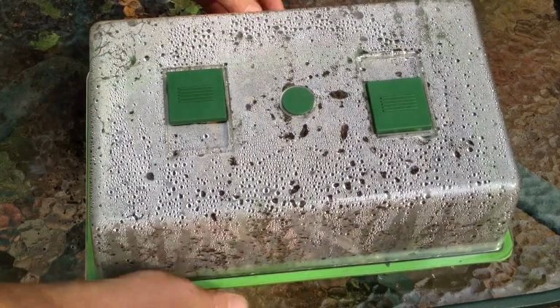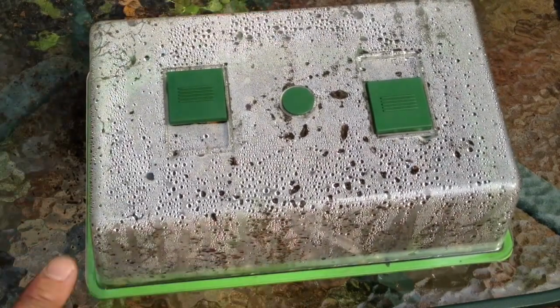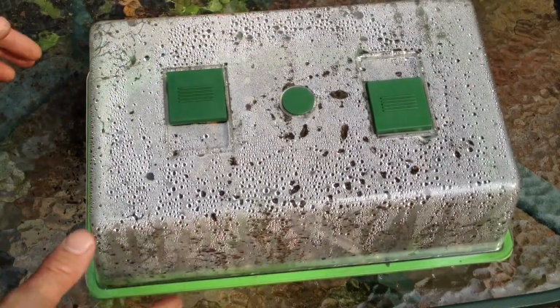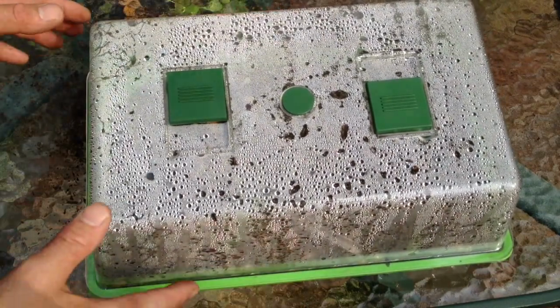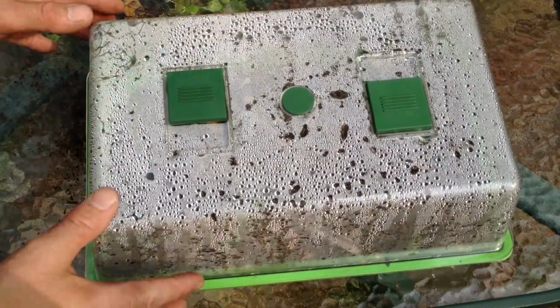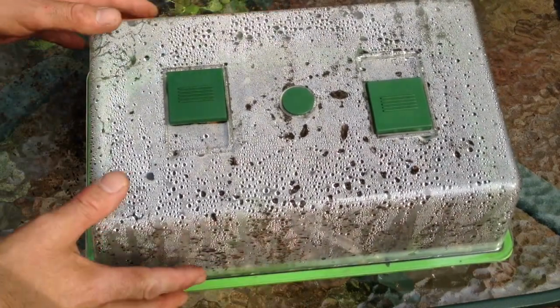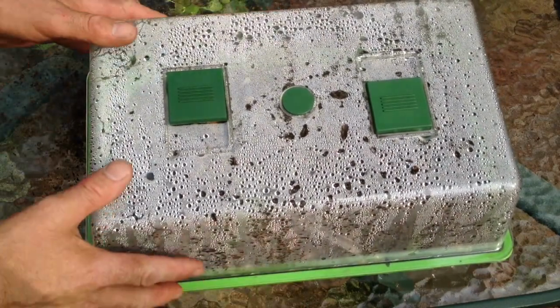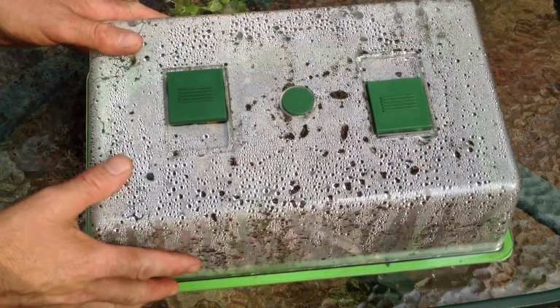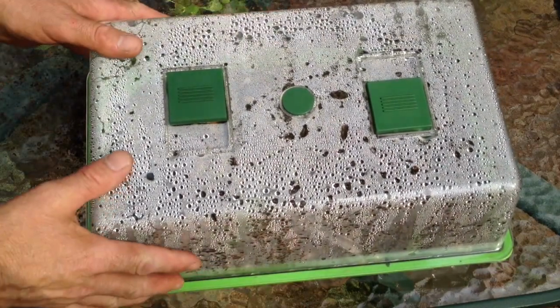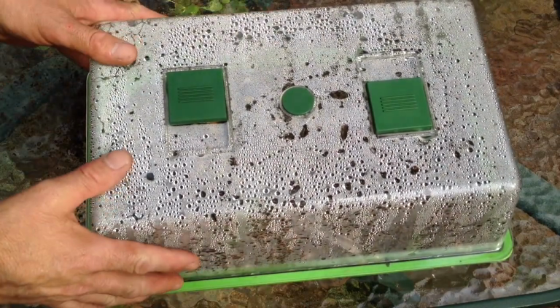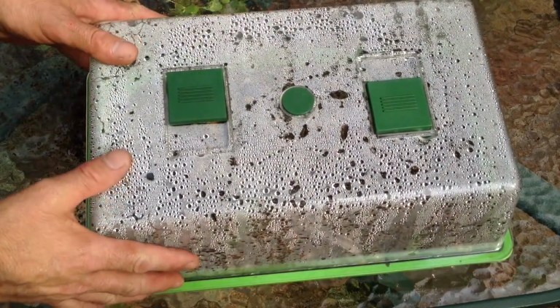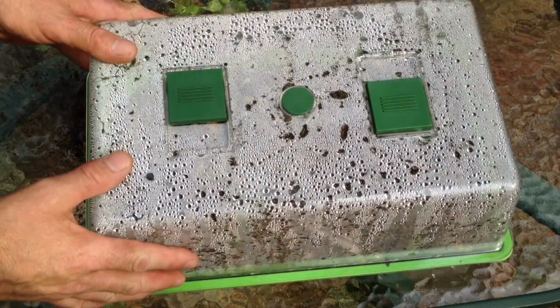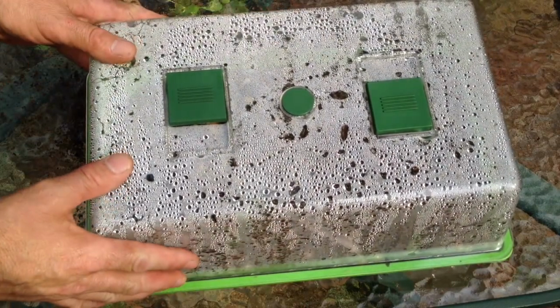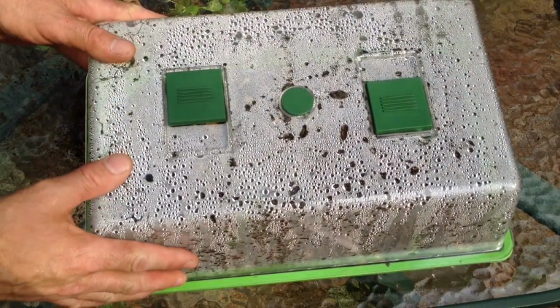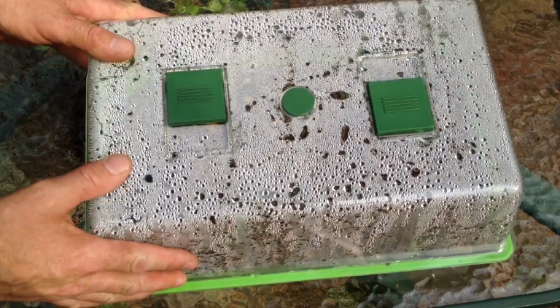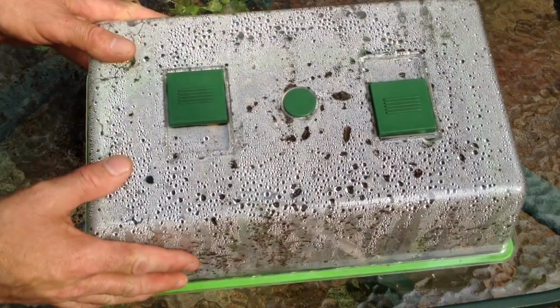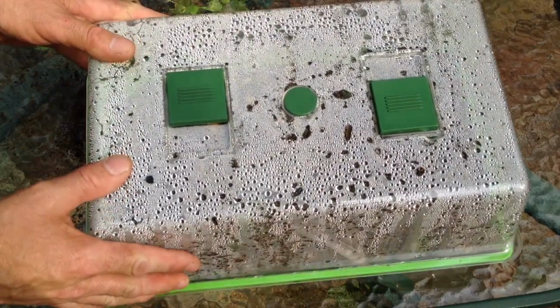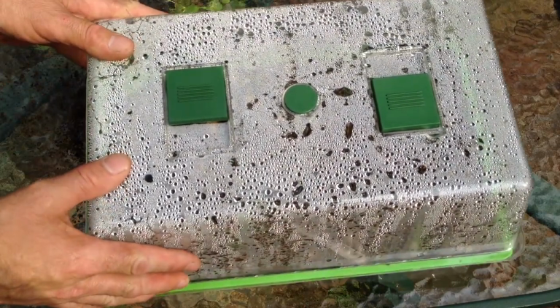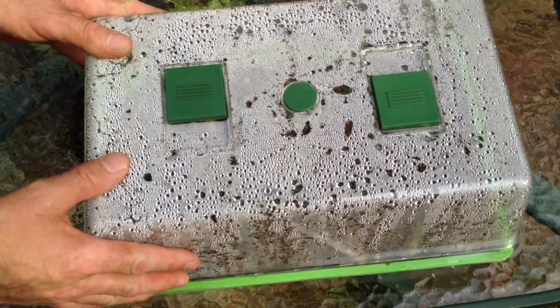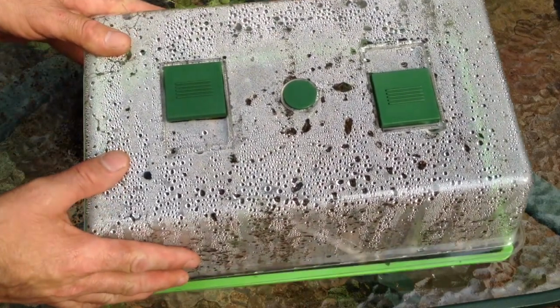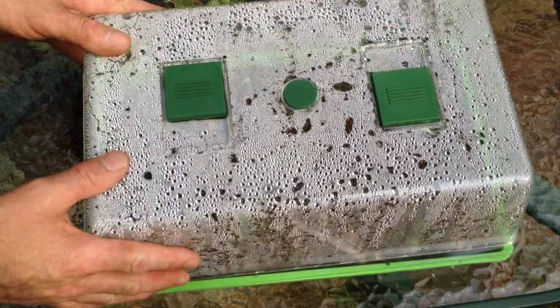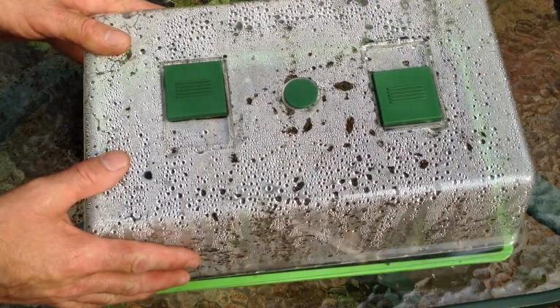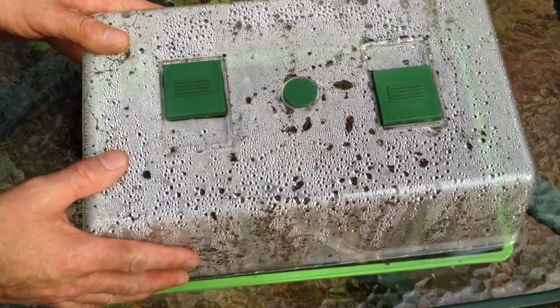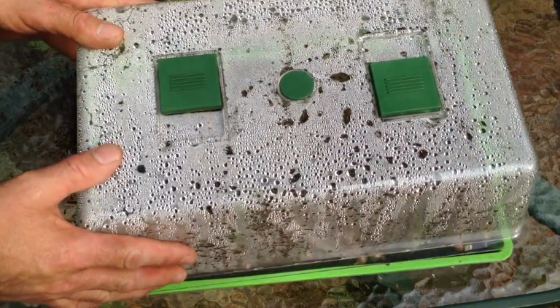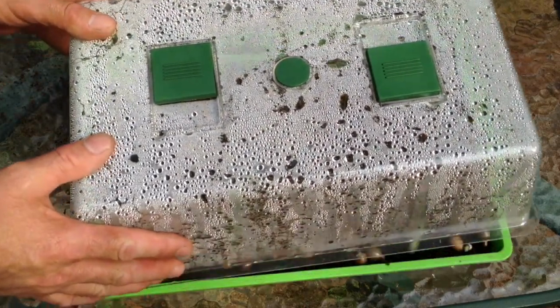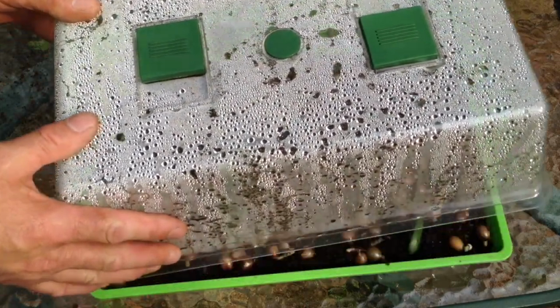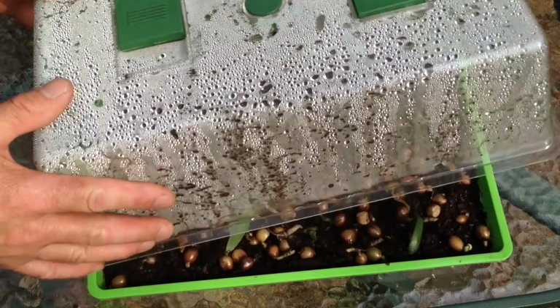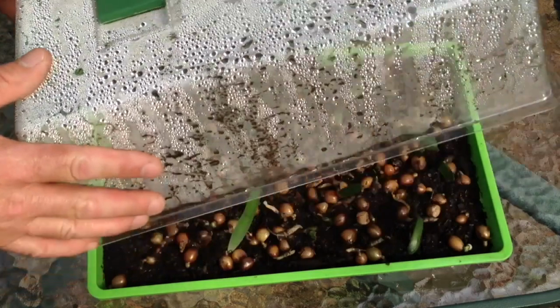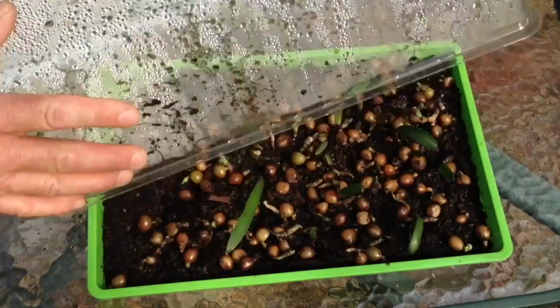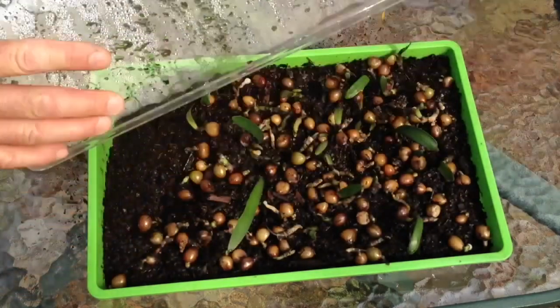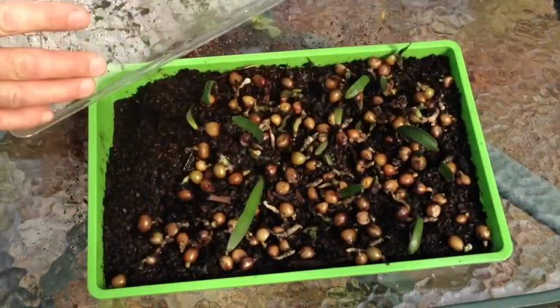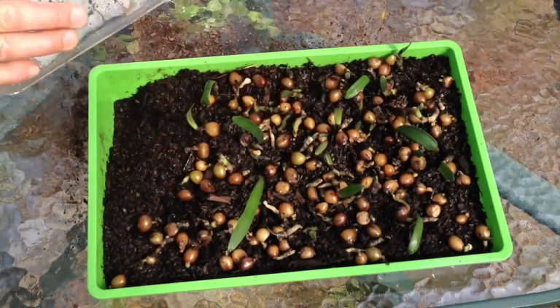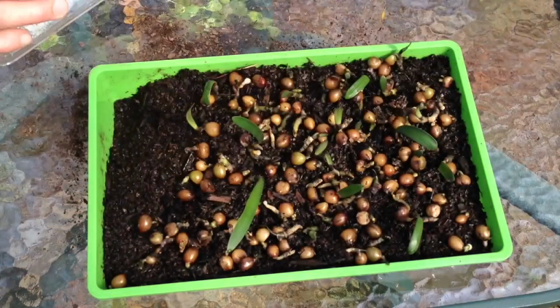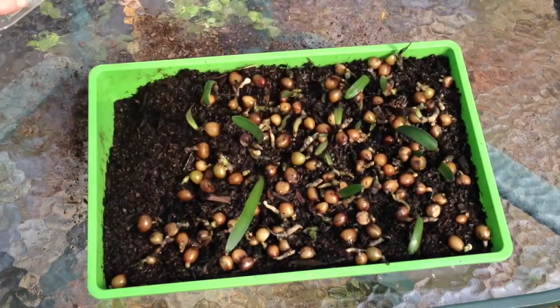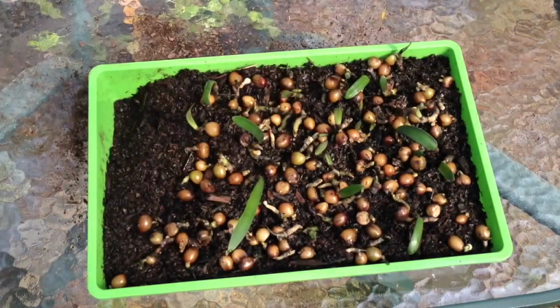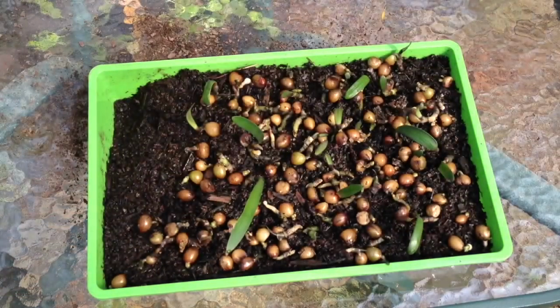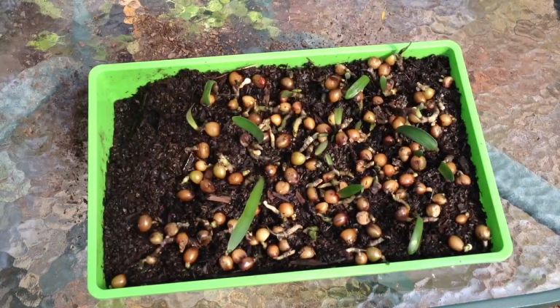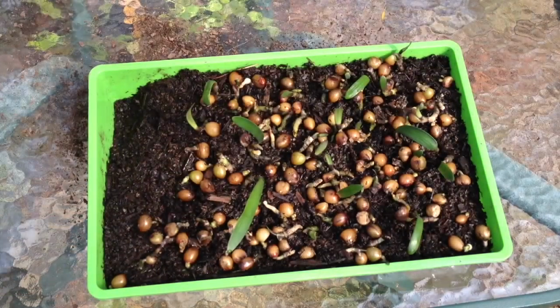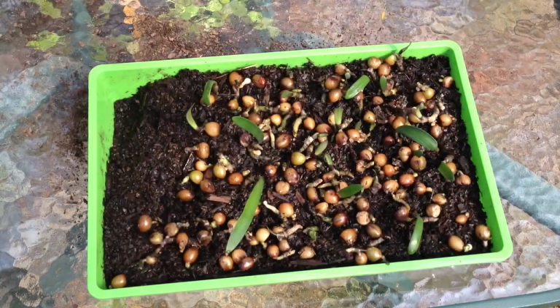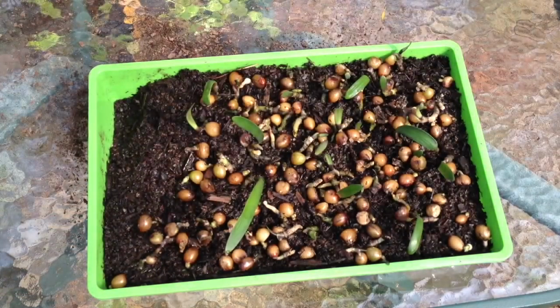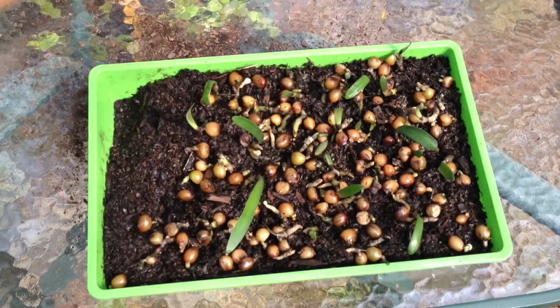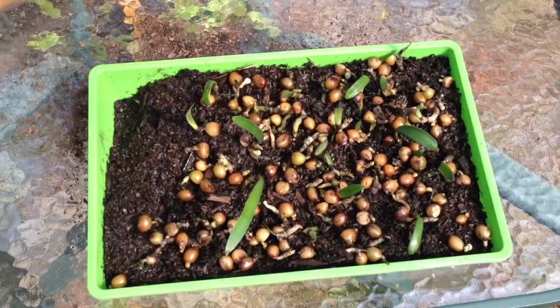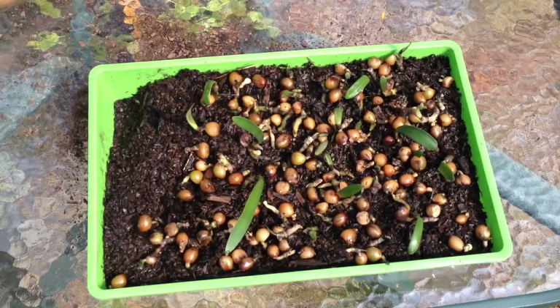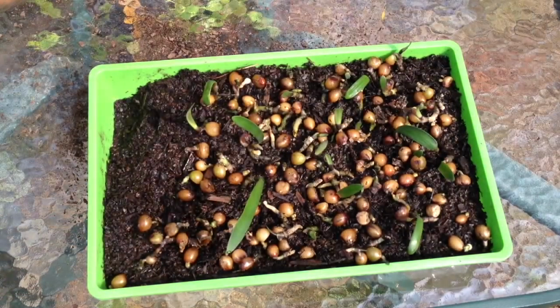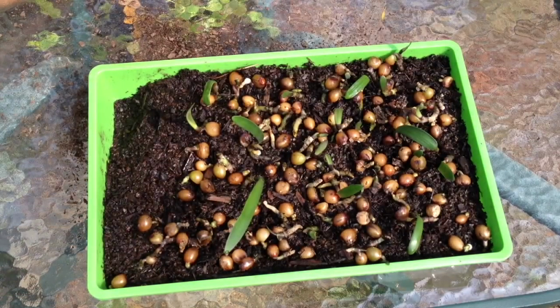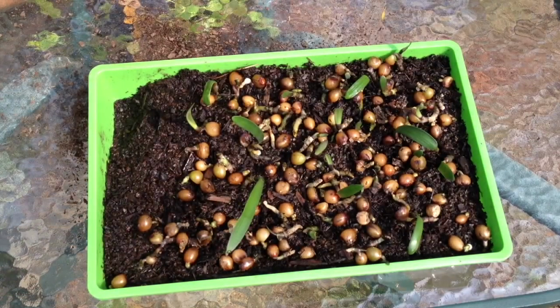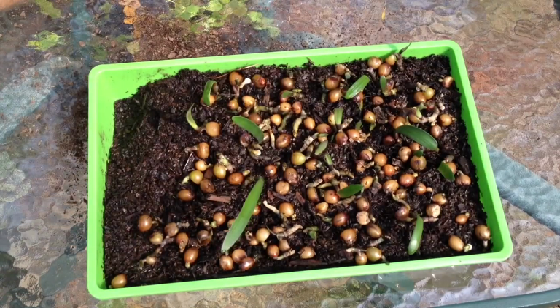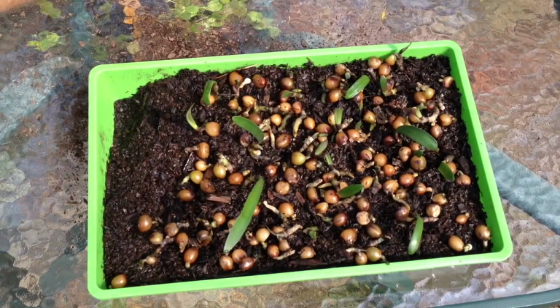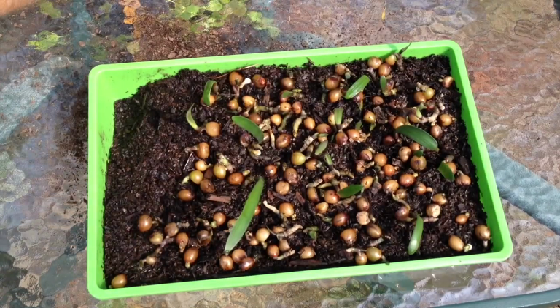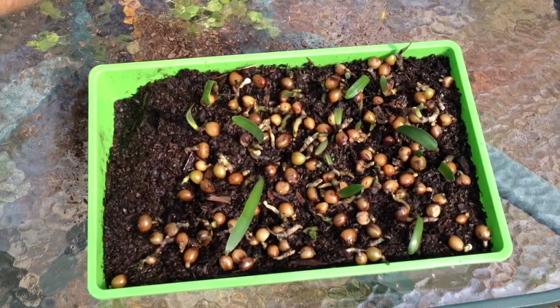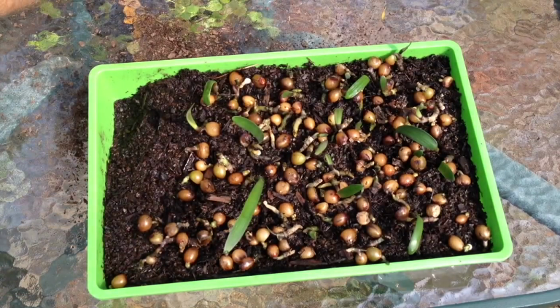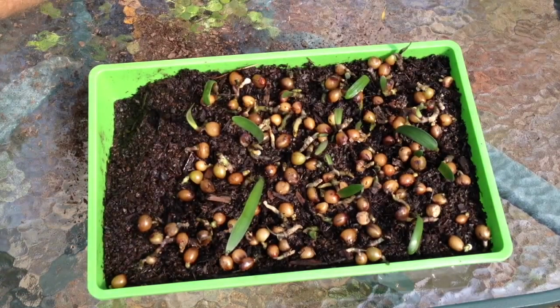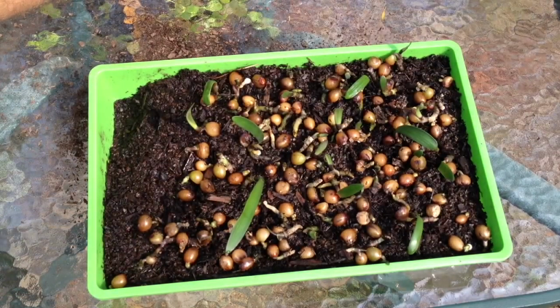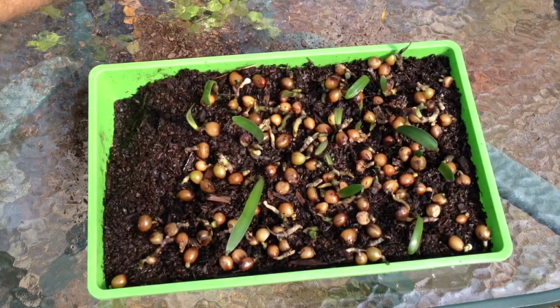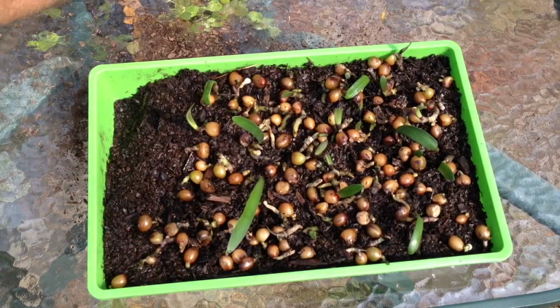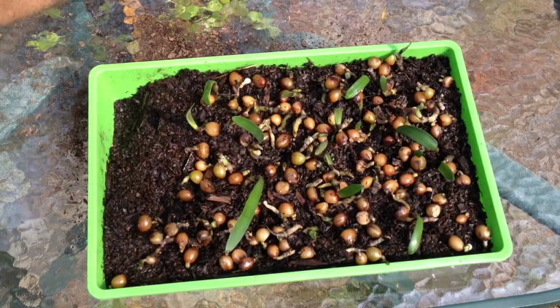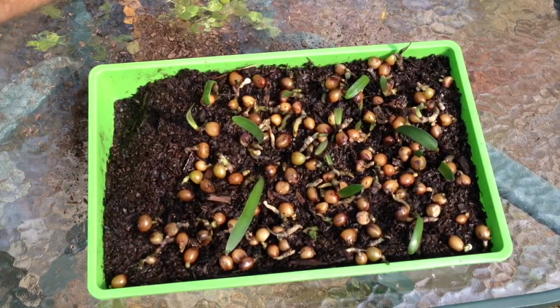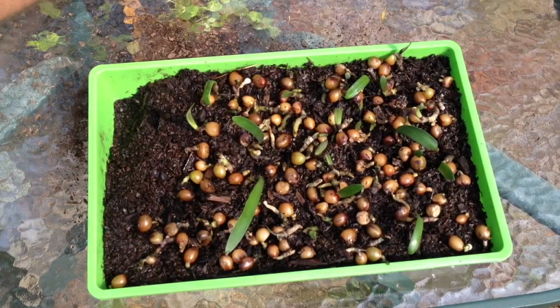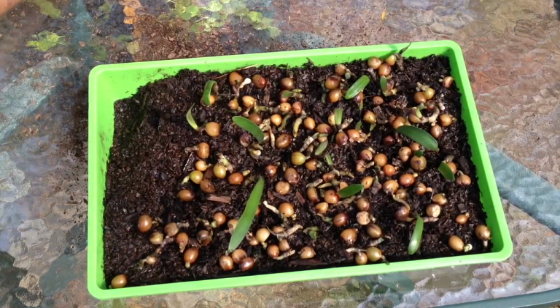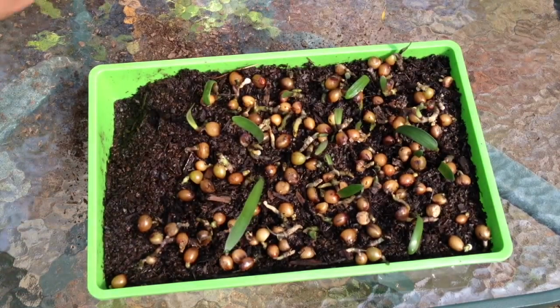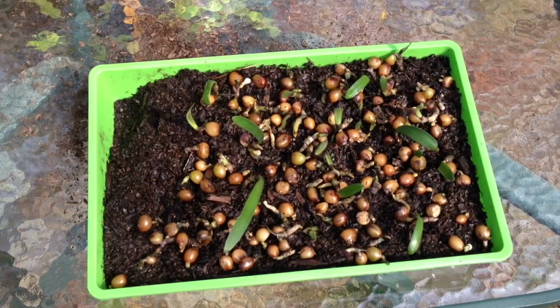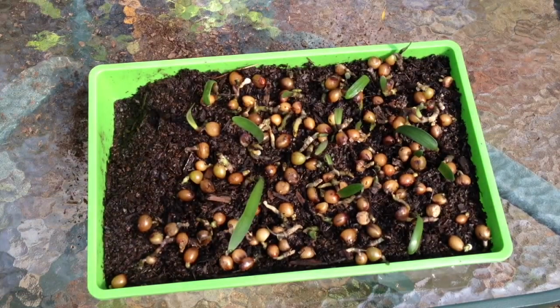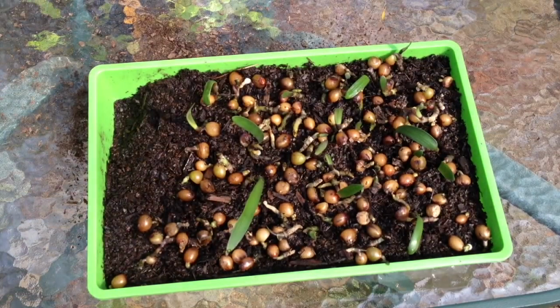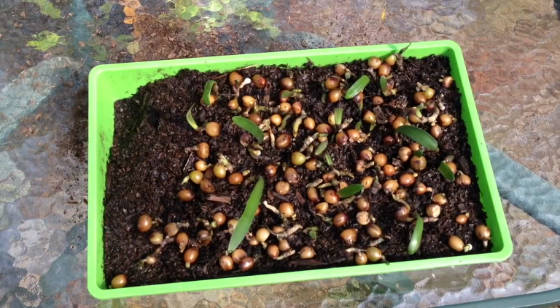This is one that I started about a month or six weeks ago, and I've shown you this little one so that you can see the roots begin to grow.